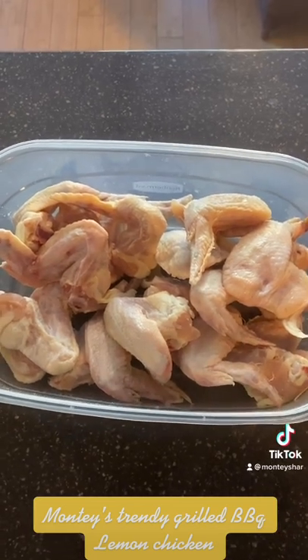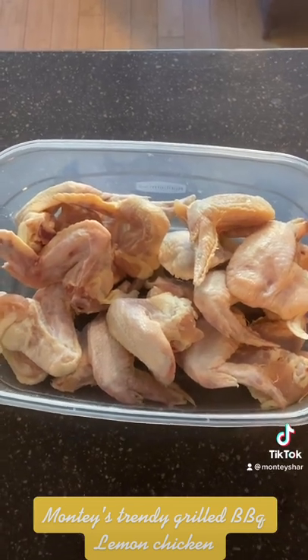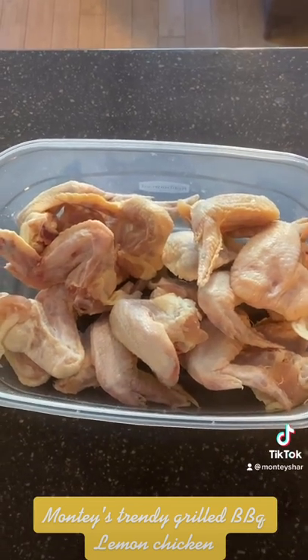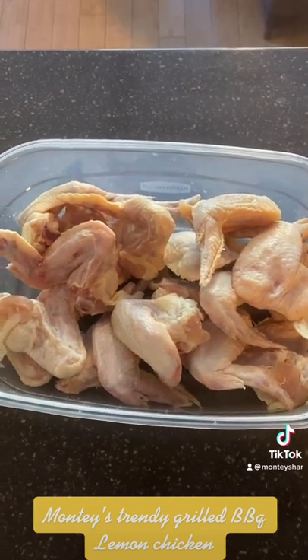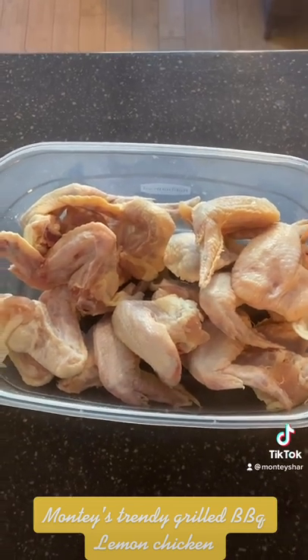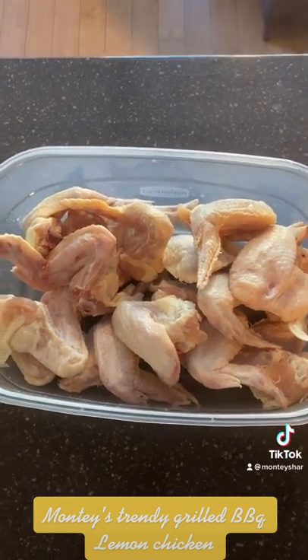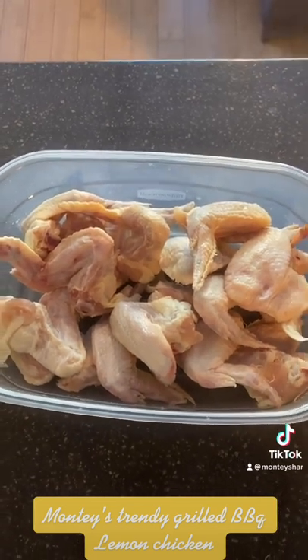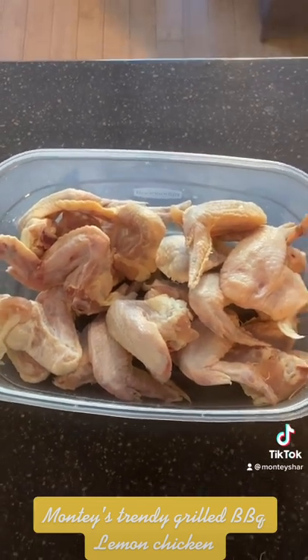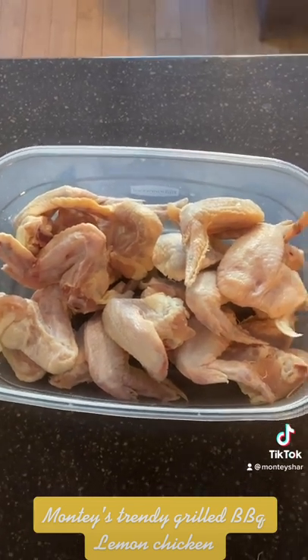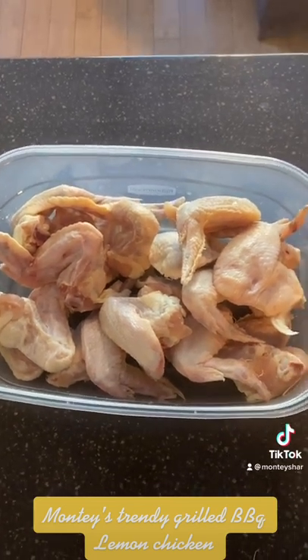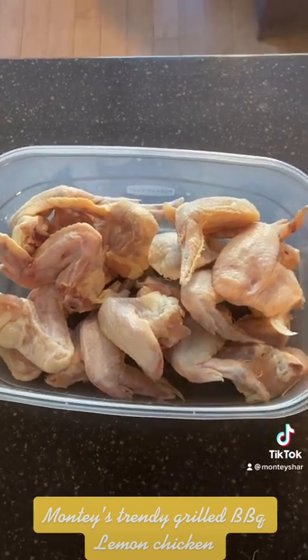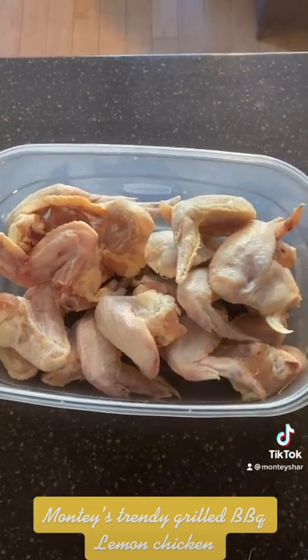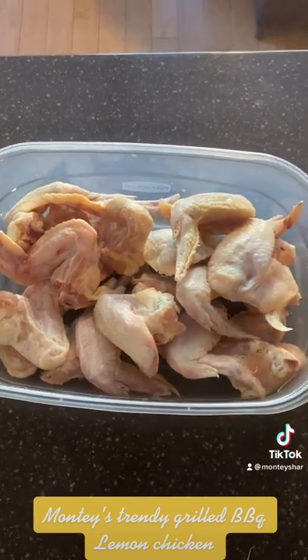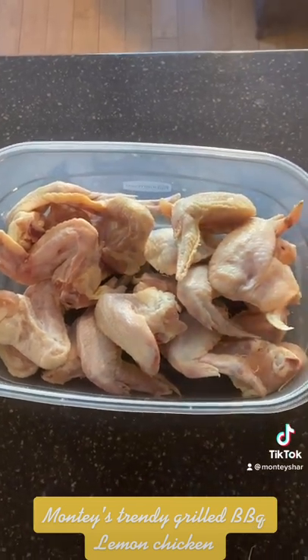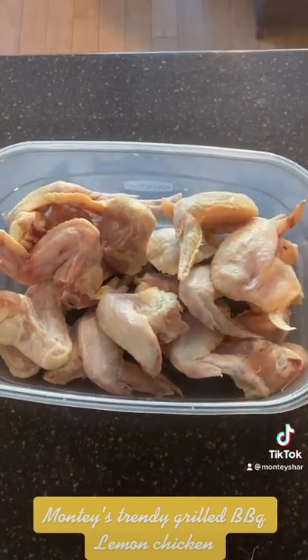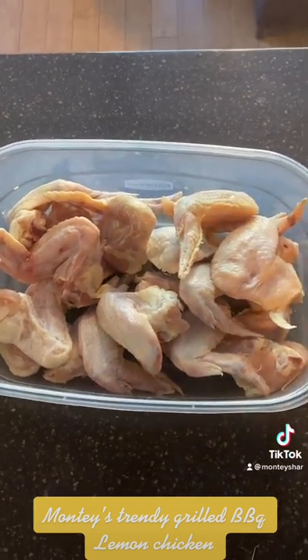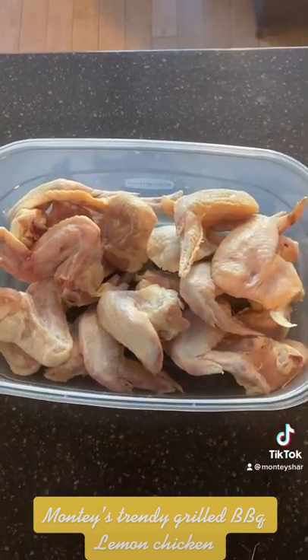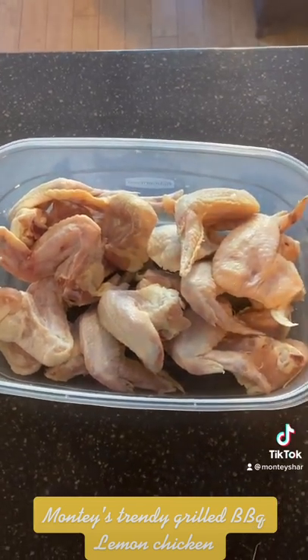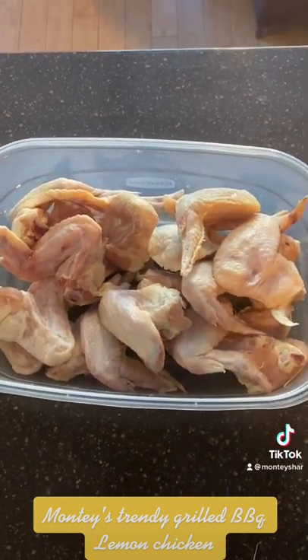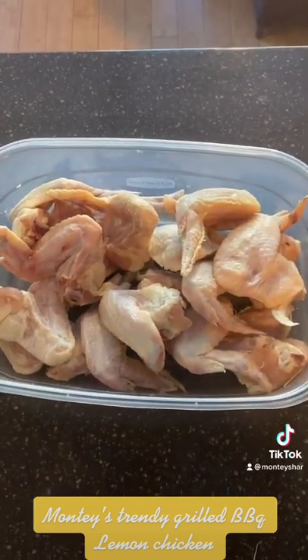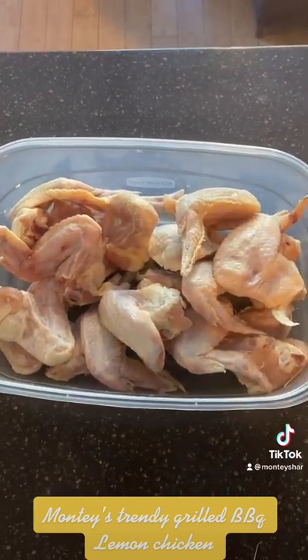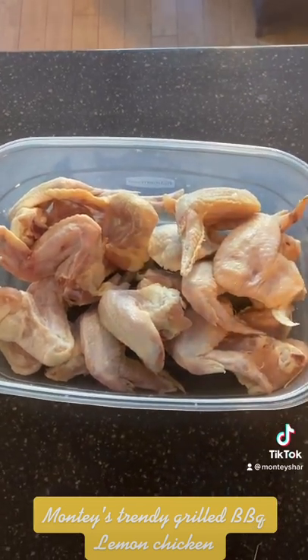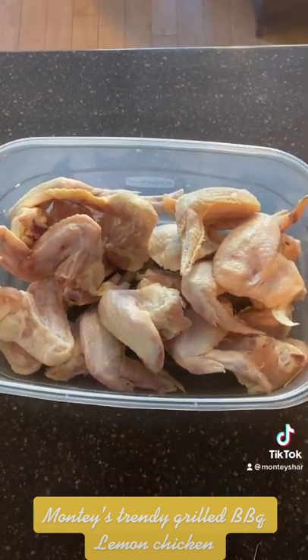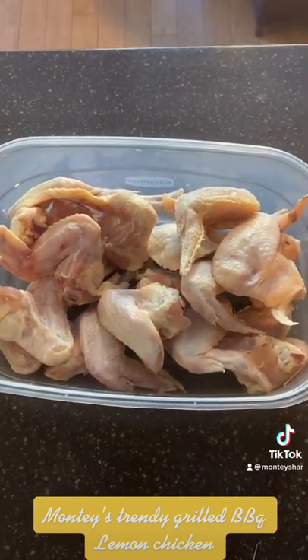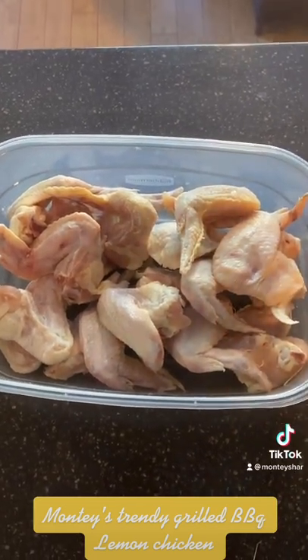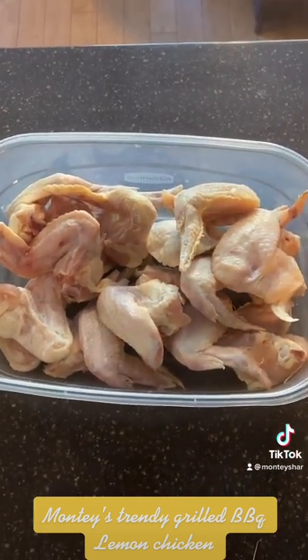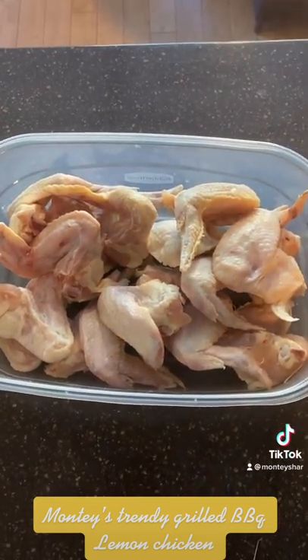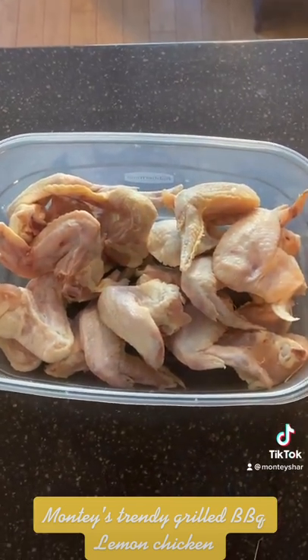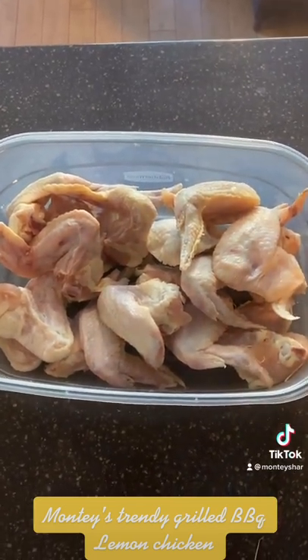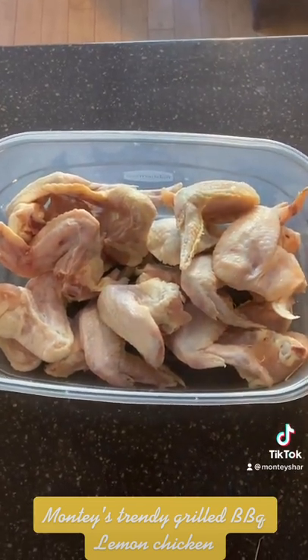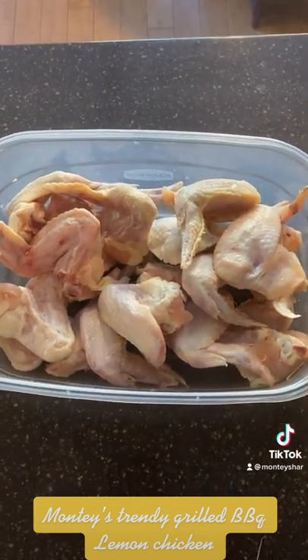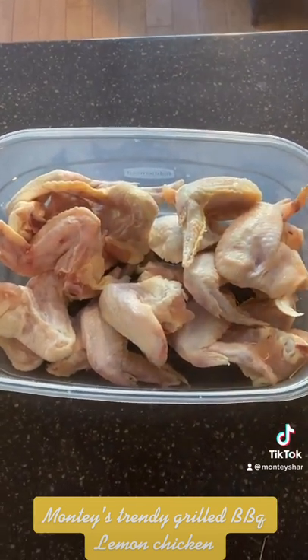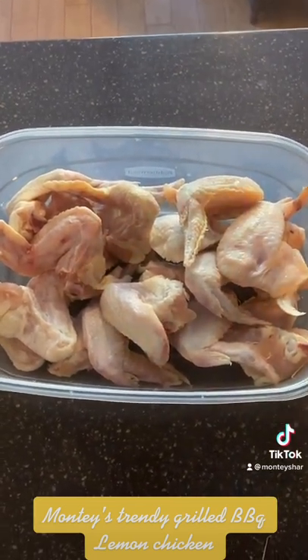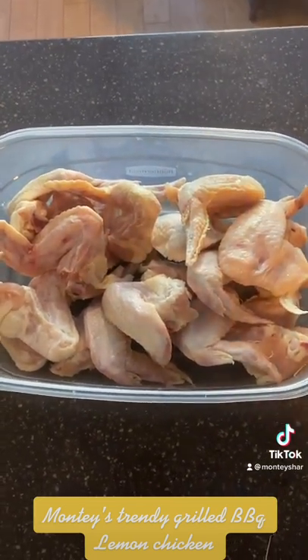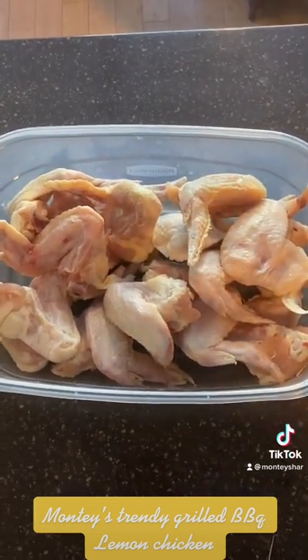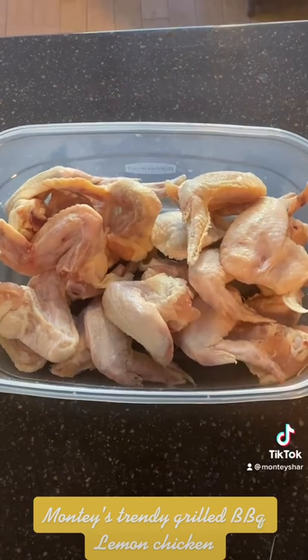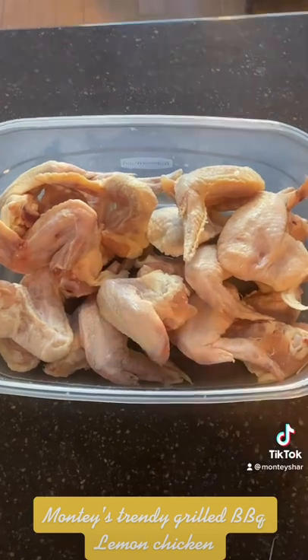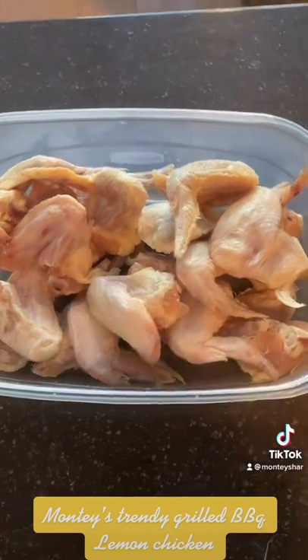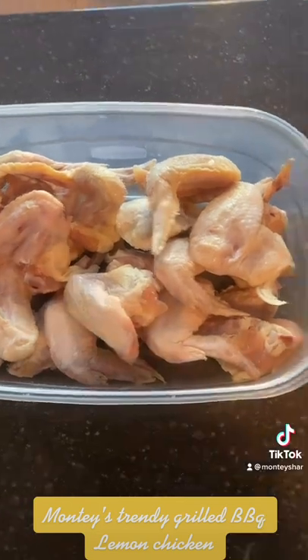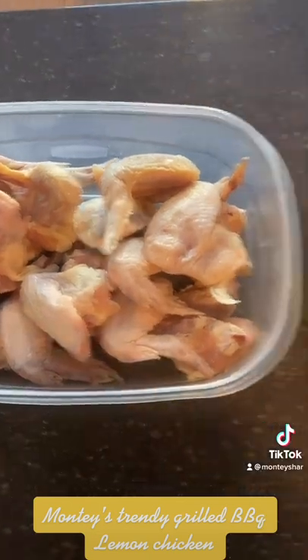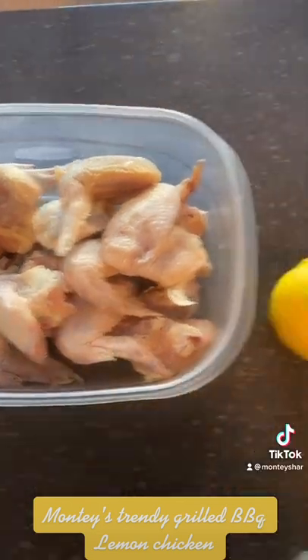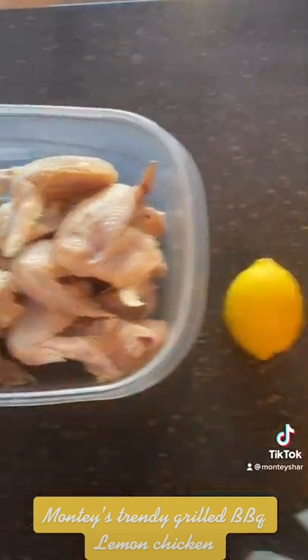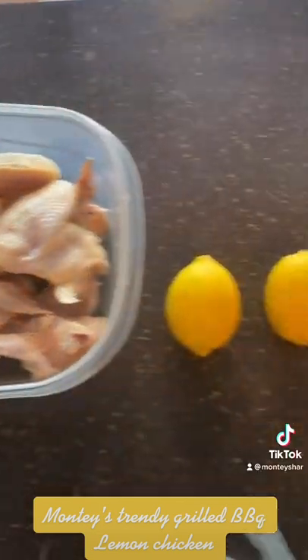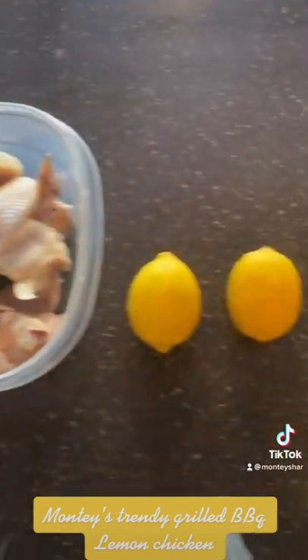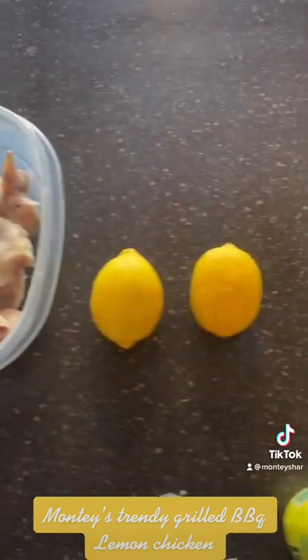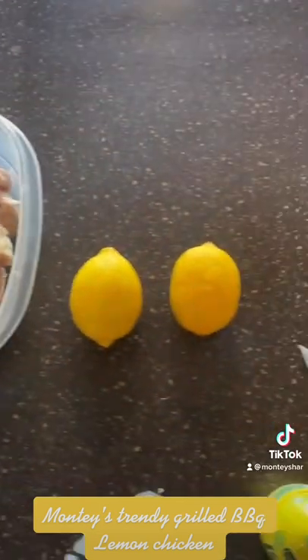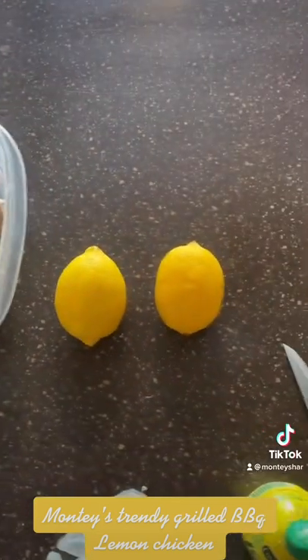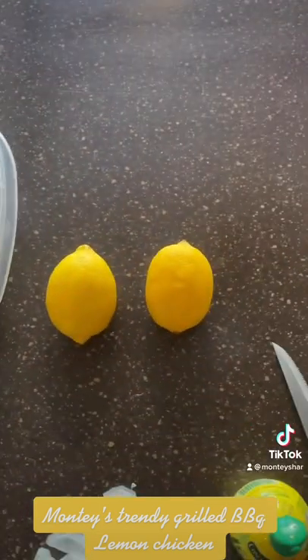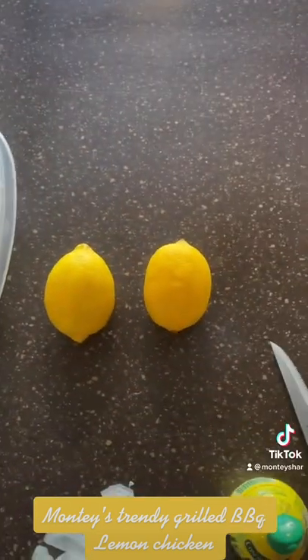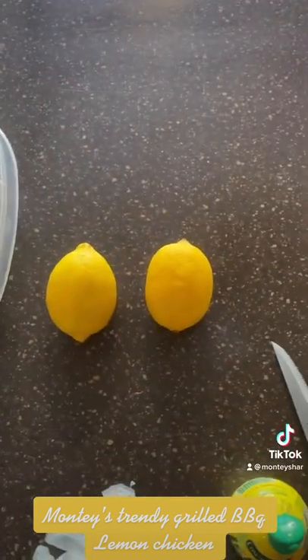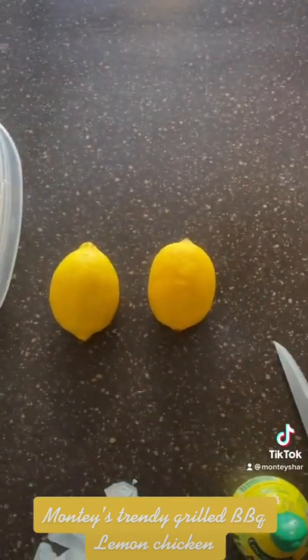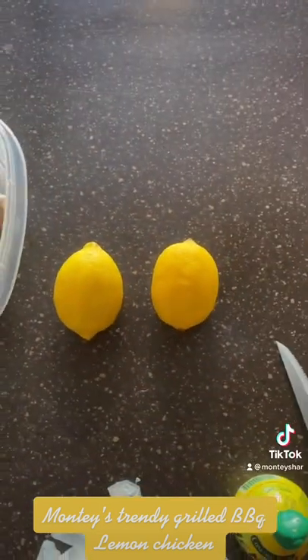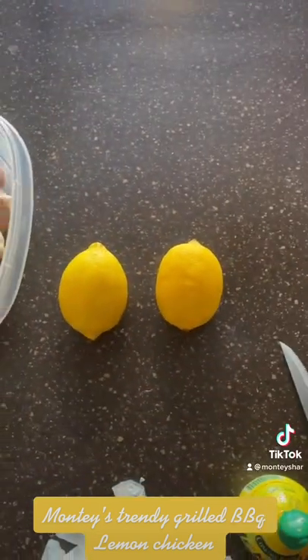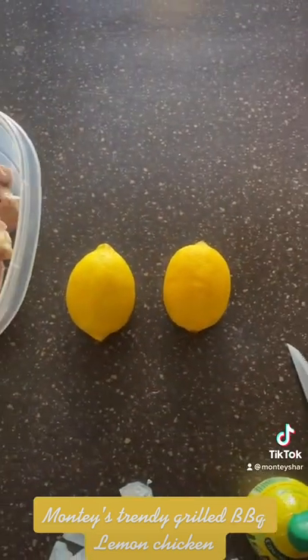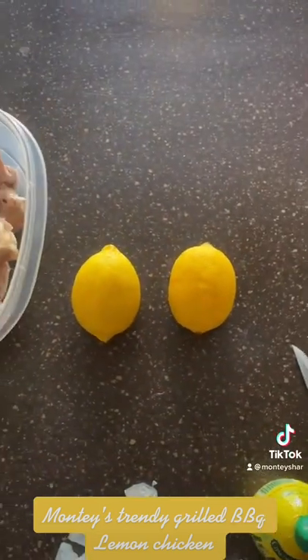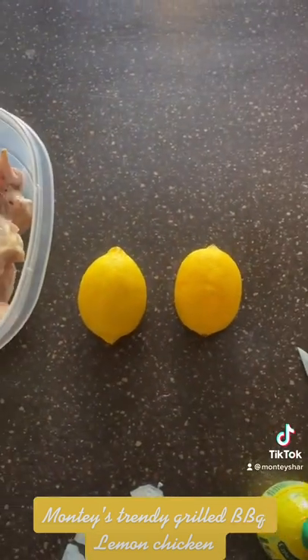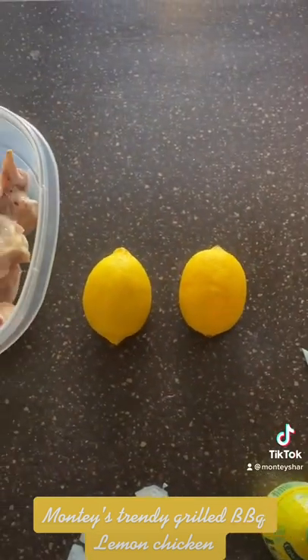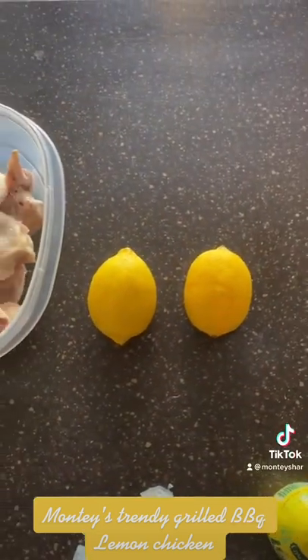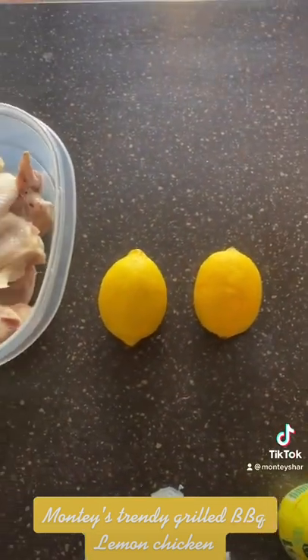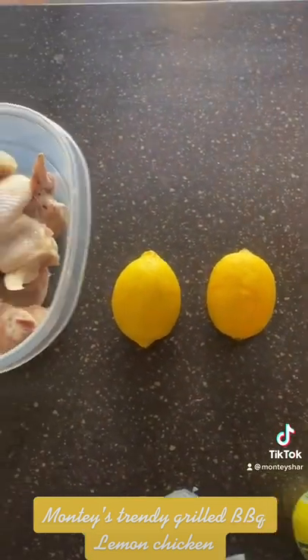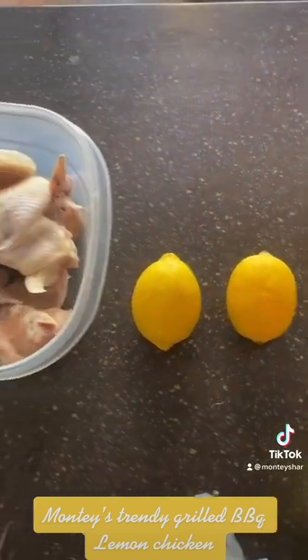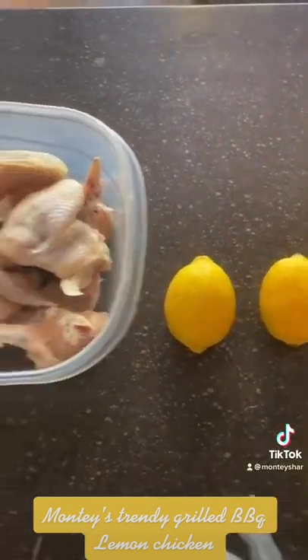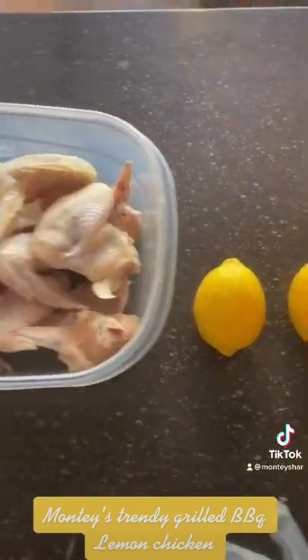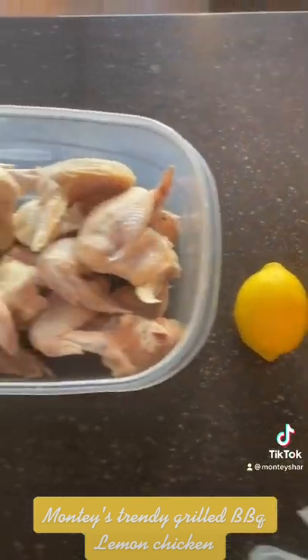You just need chicken wings, chicken legs, or breasts — whatever you want — and then get yourself two lemons. Let's get started.